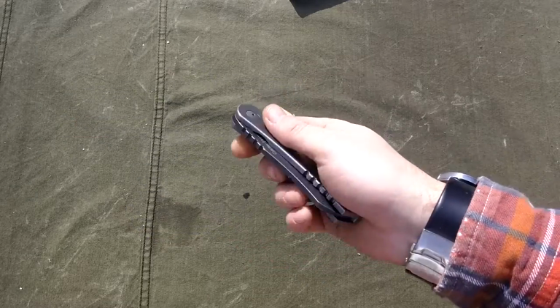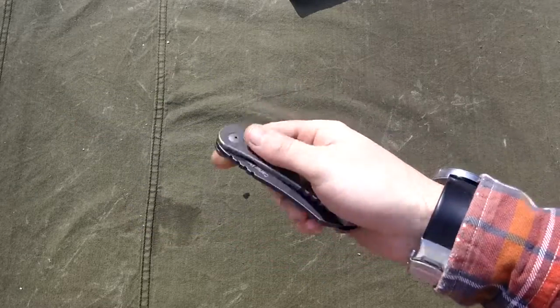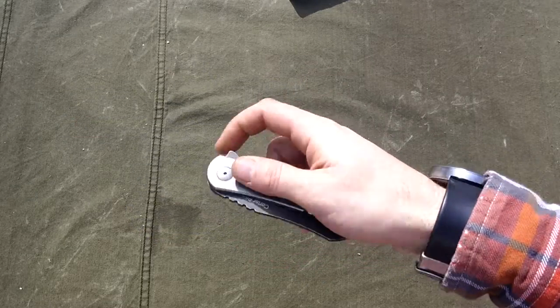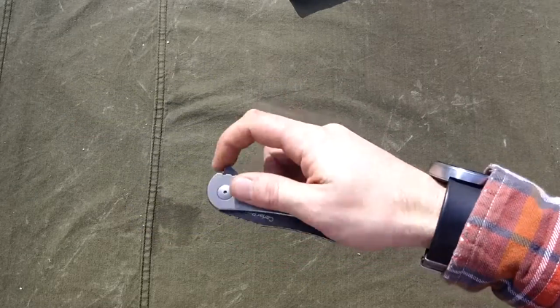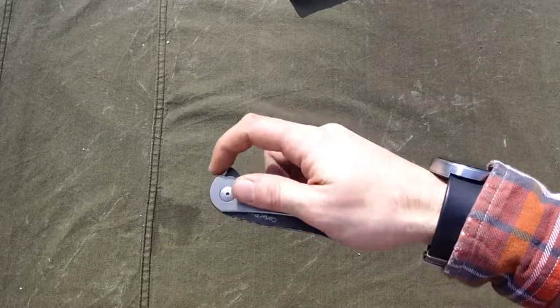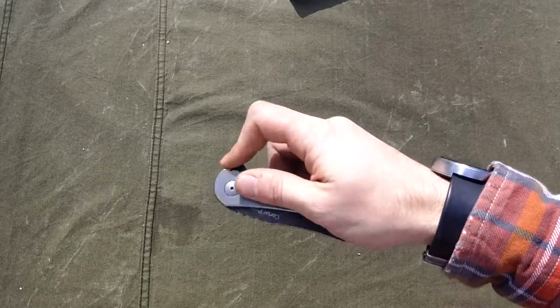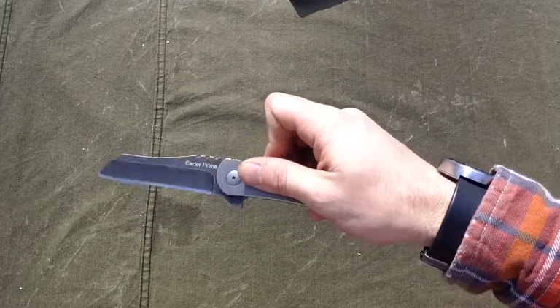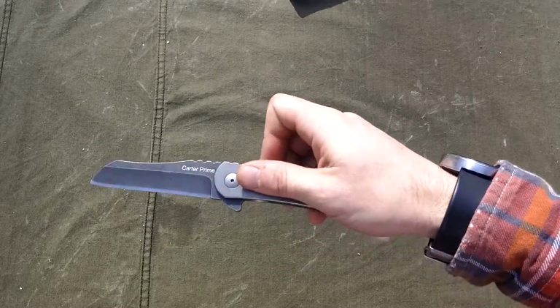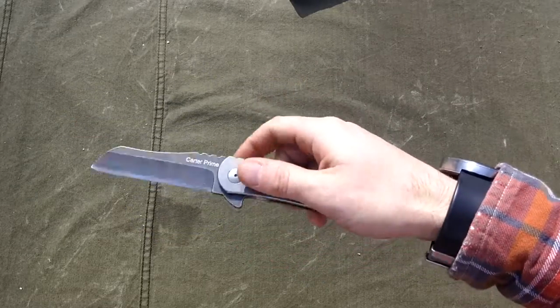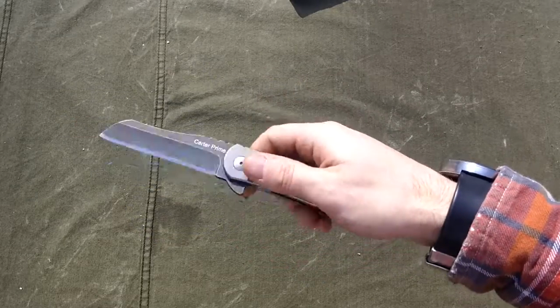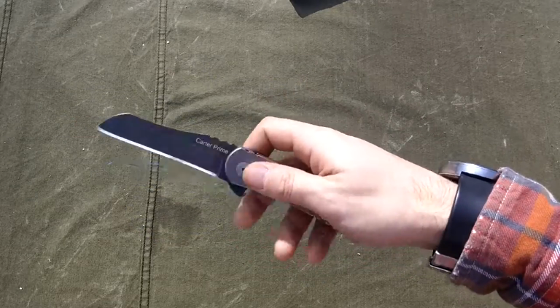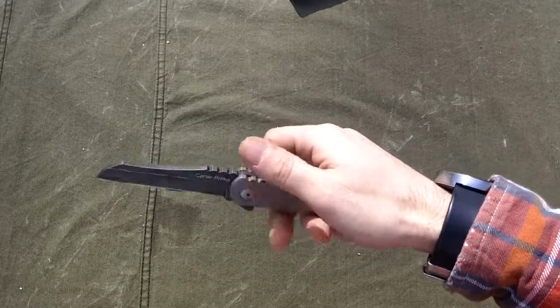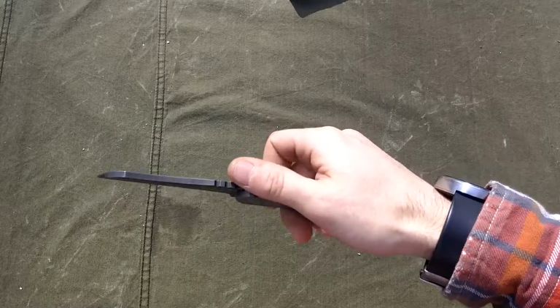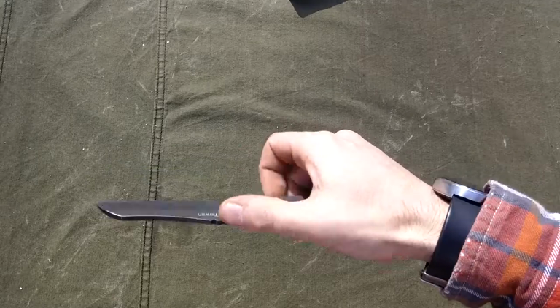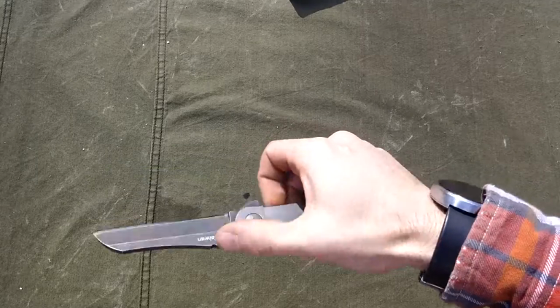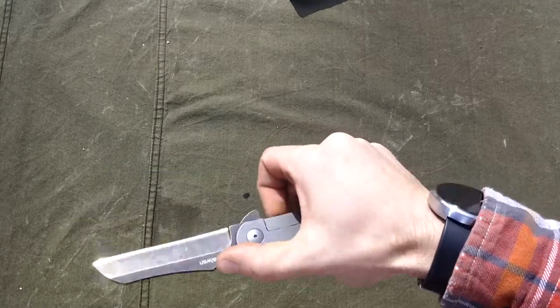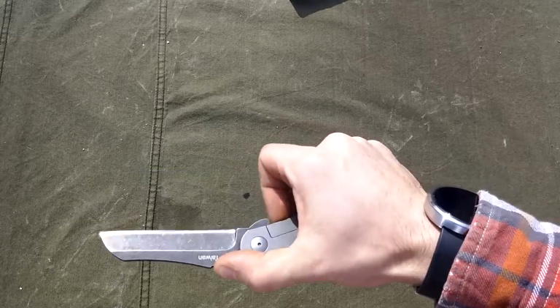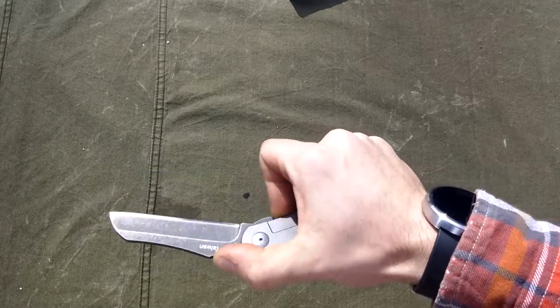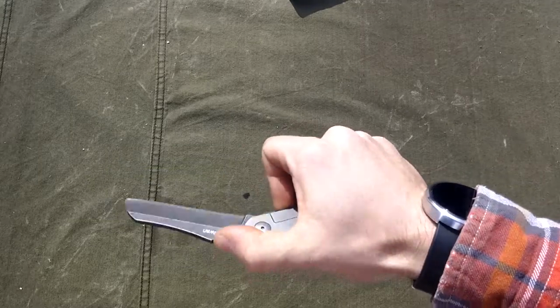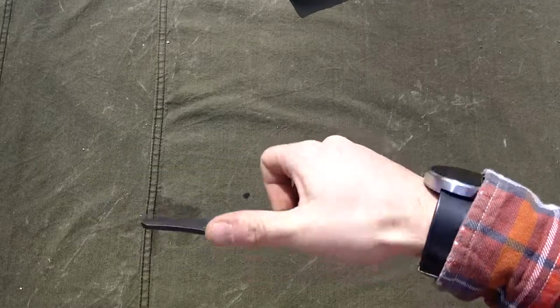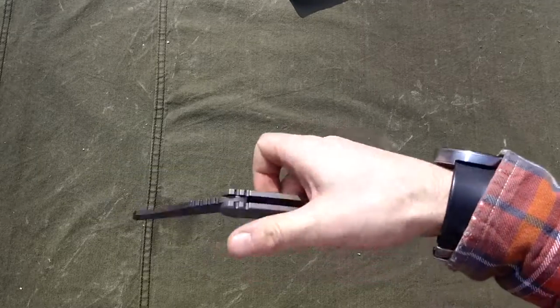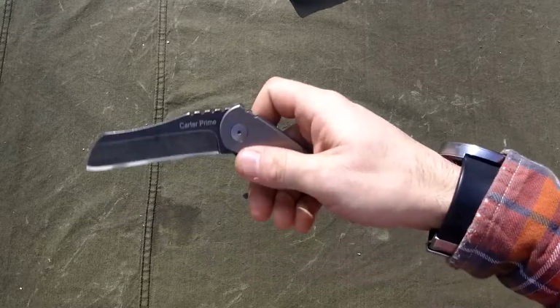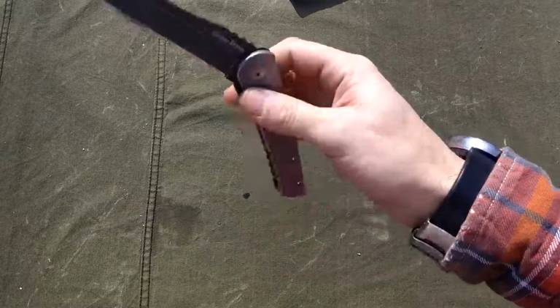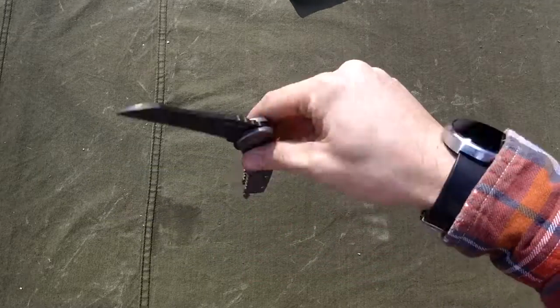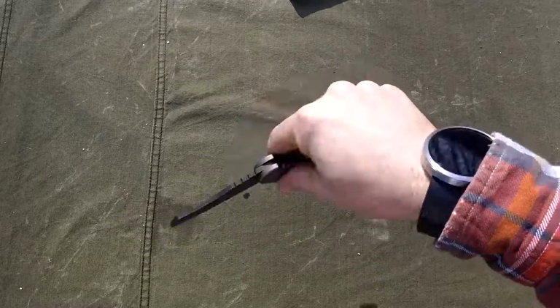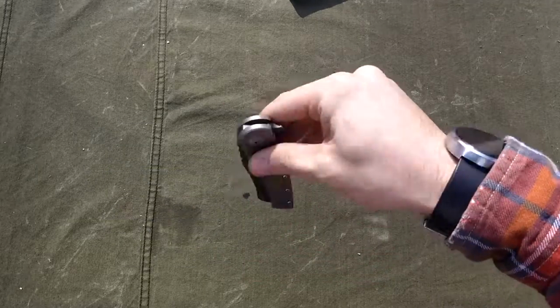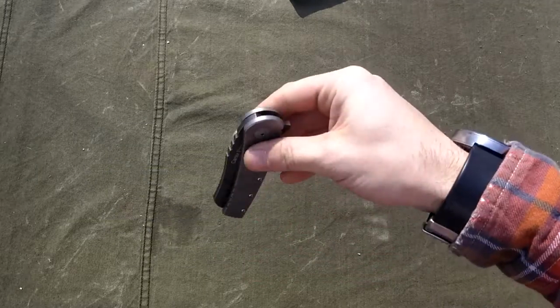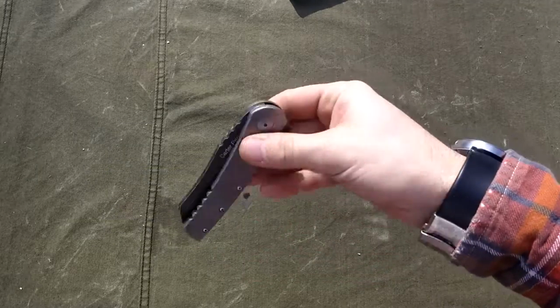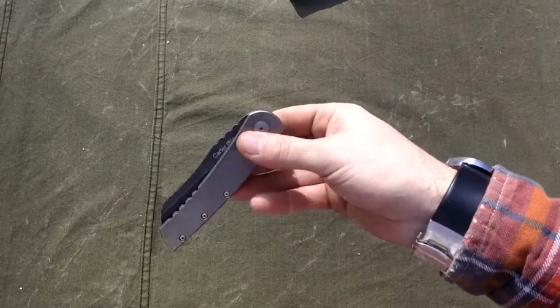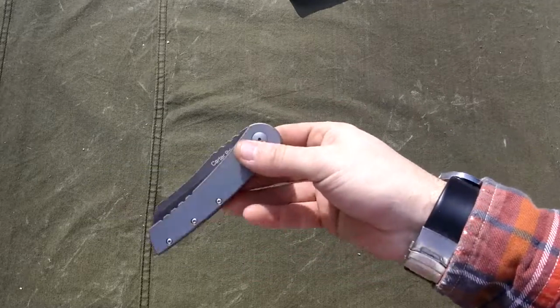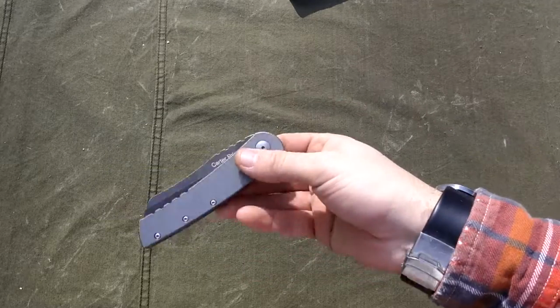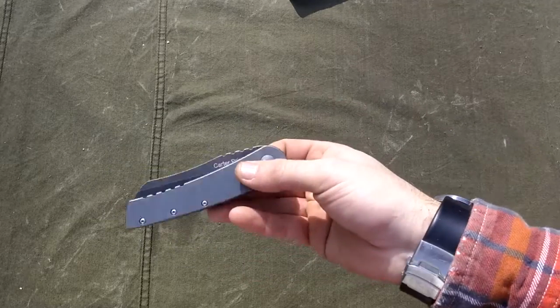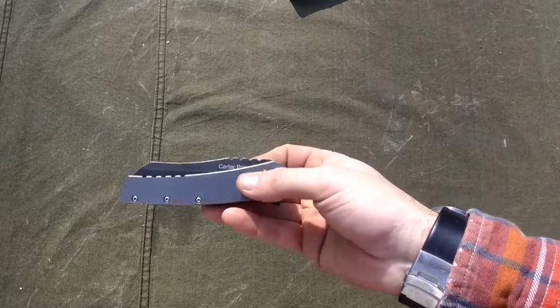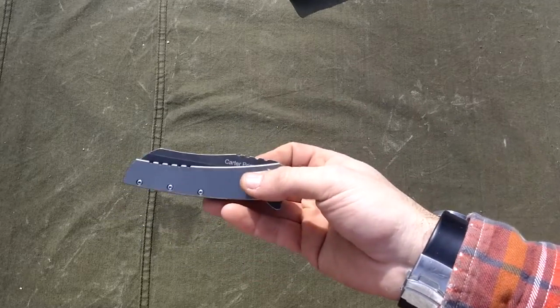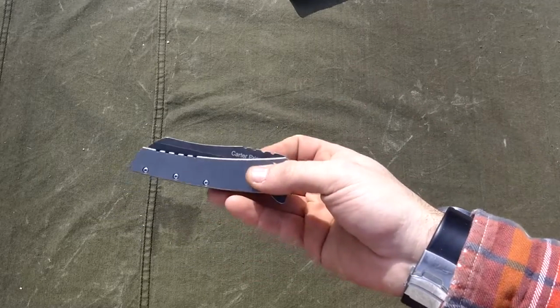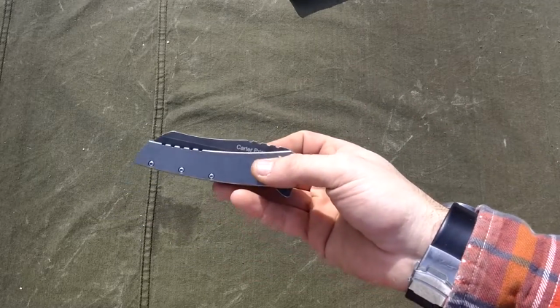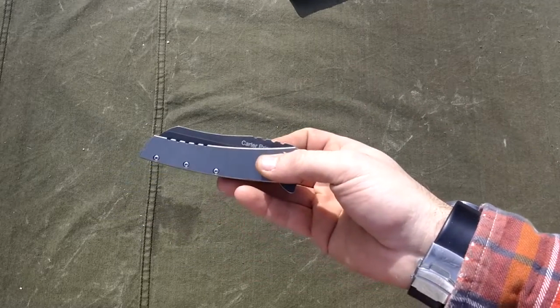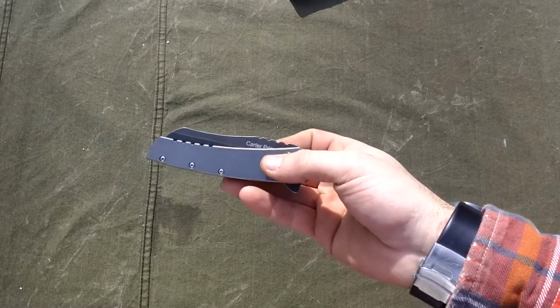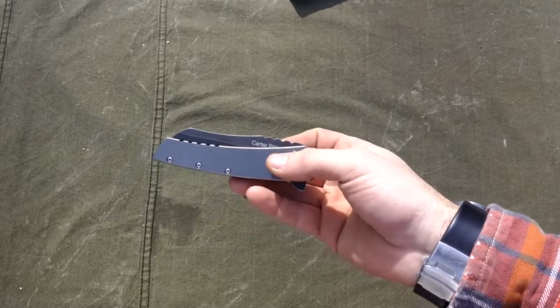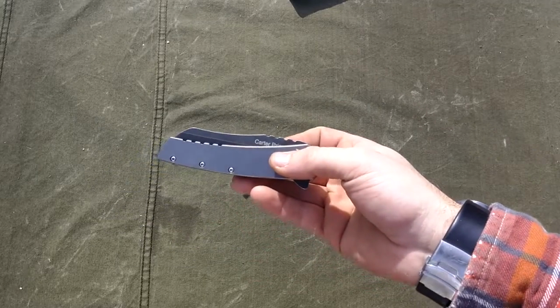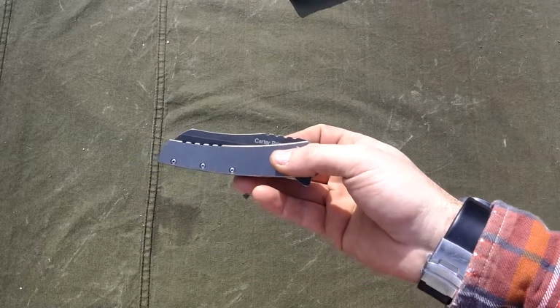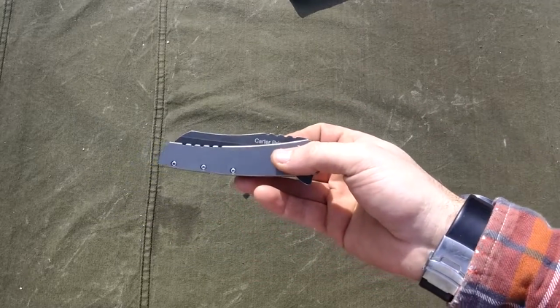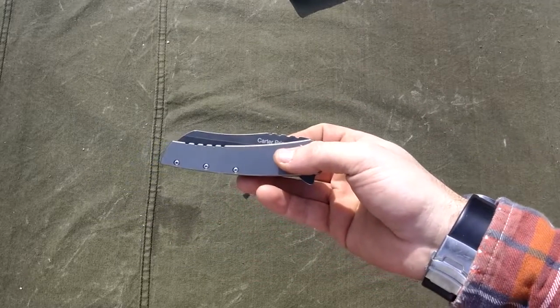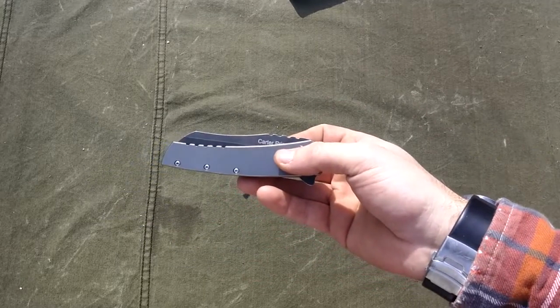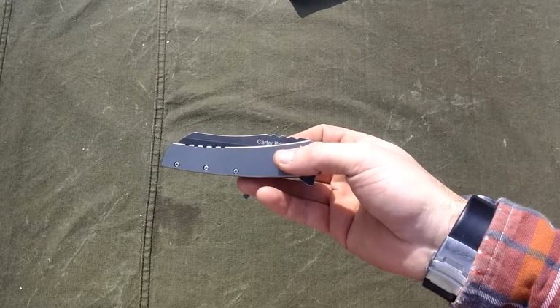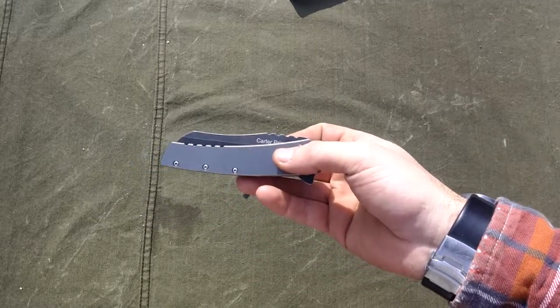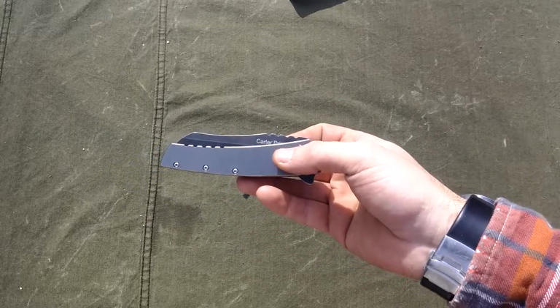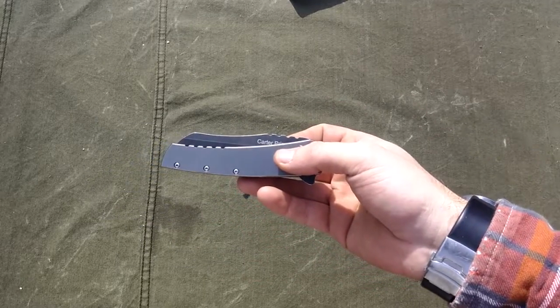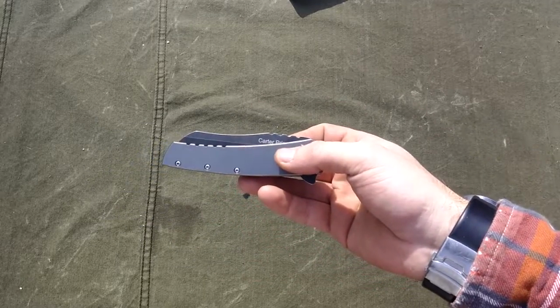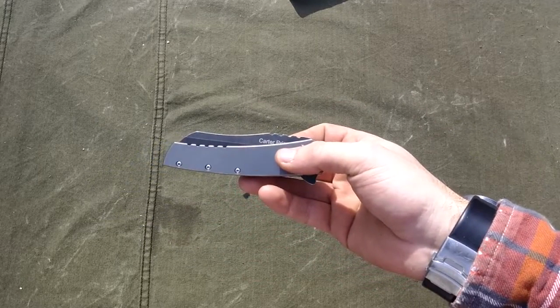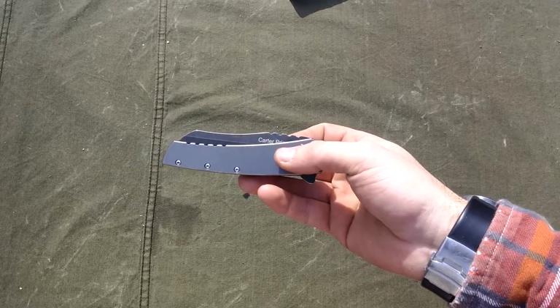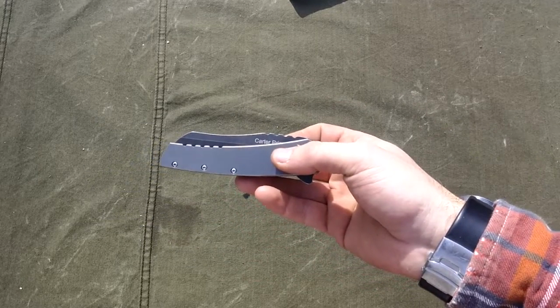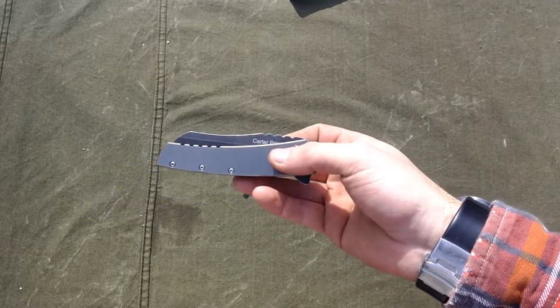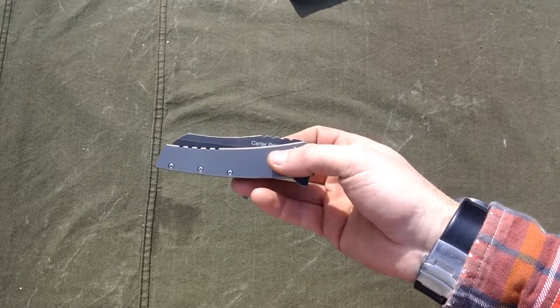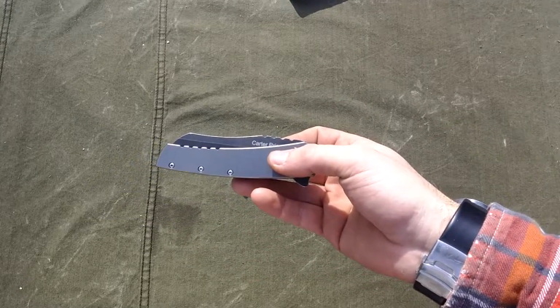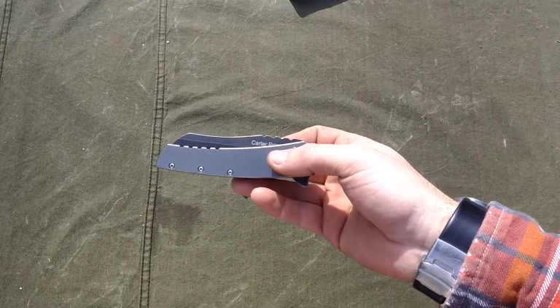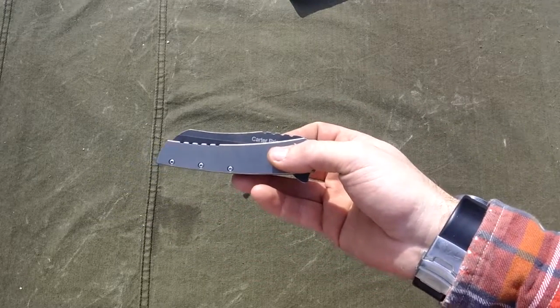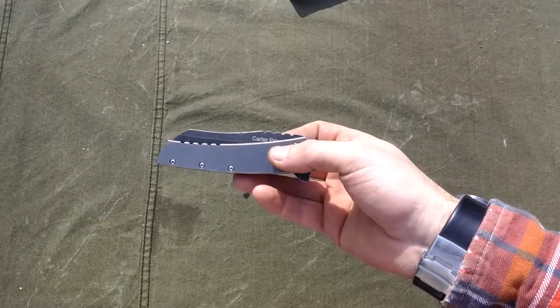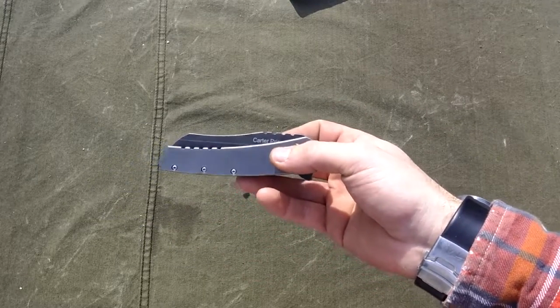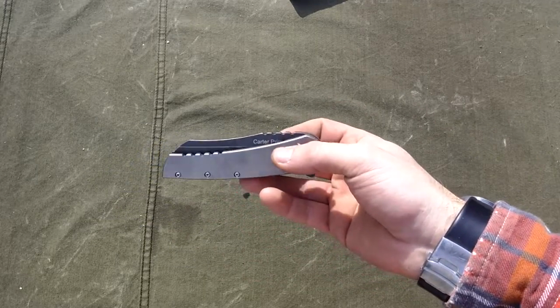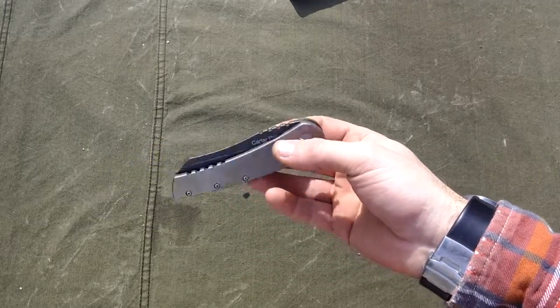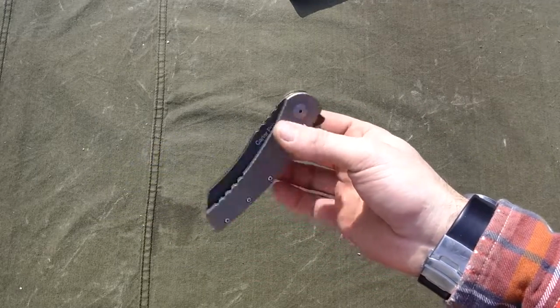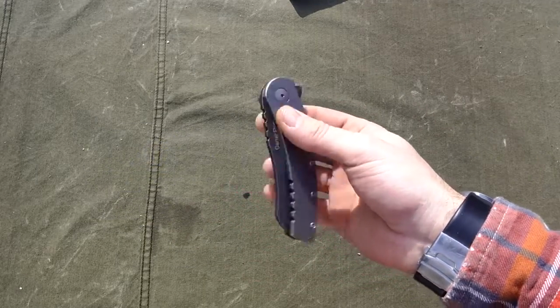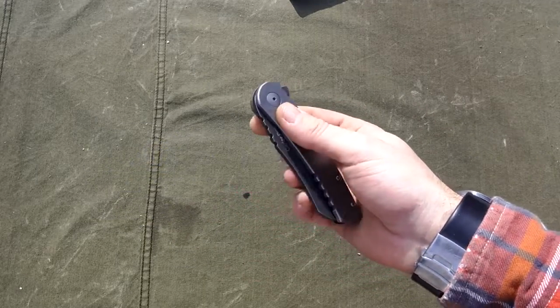It's a smooth knife, it's just so smooth. And it's good for a variety of tasks.